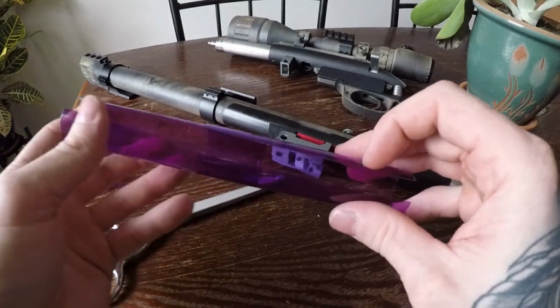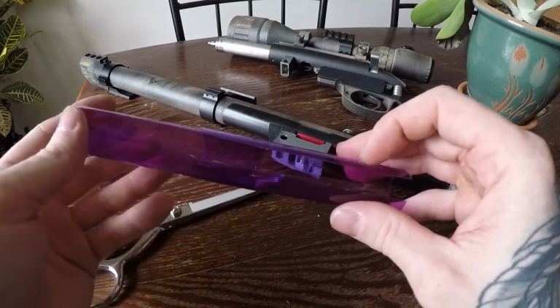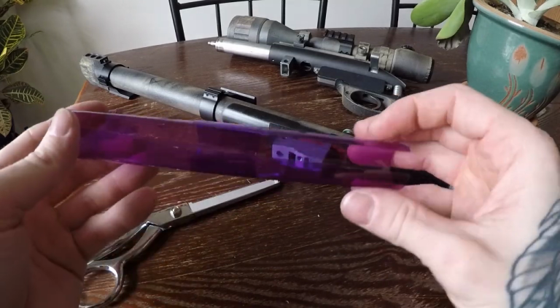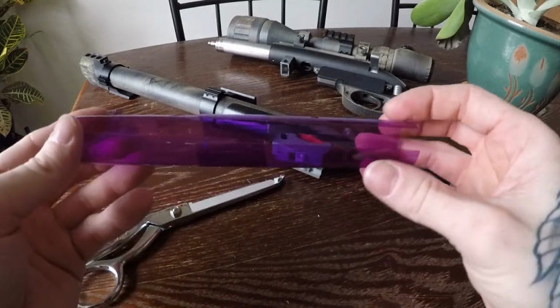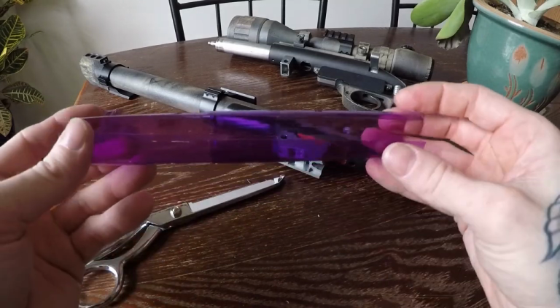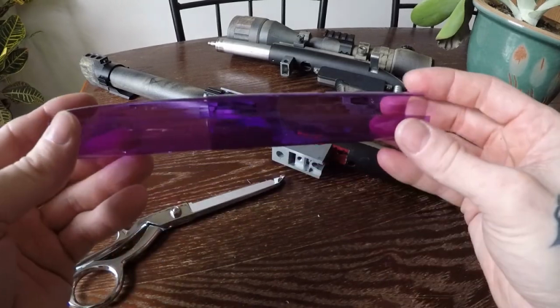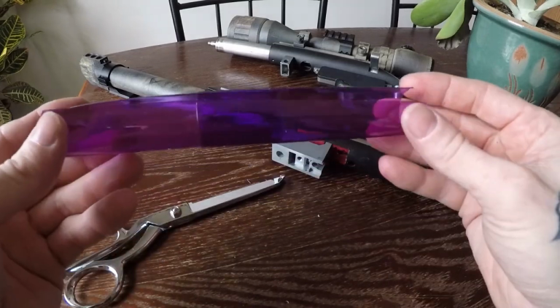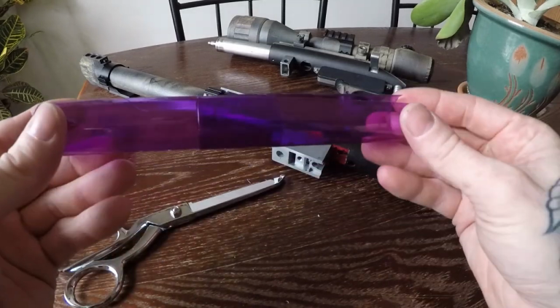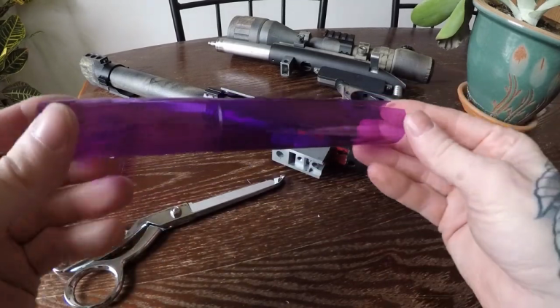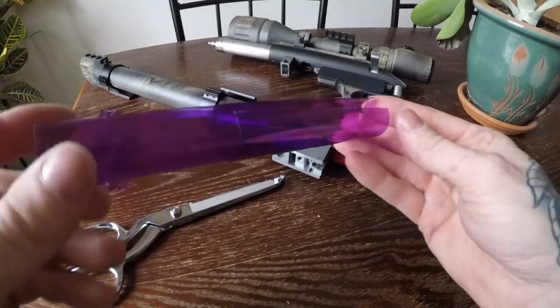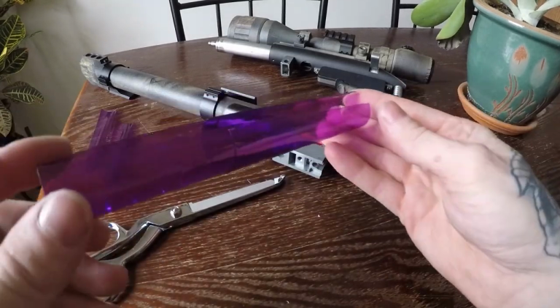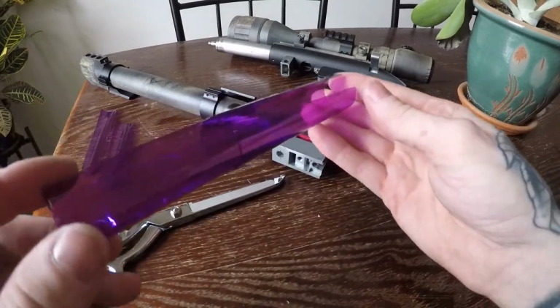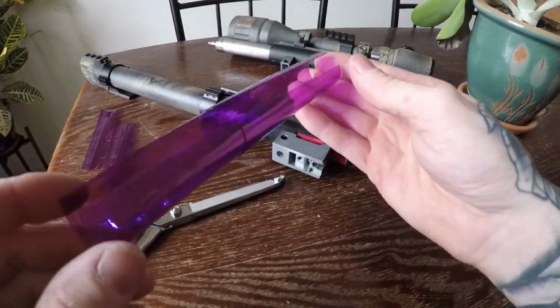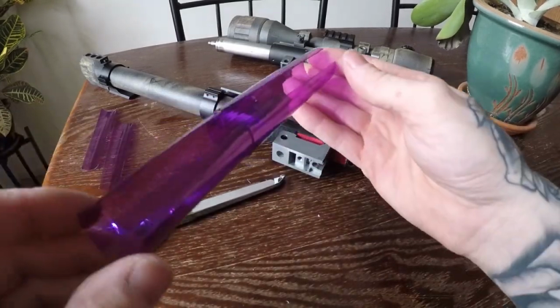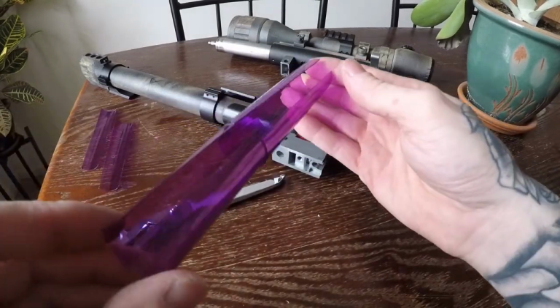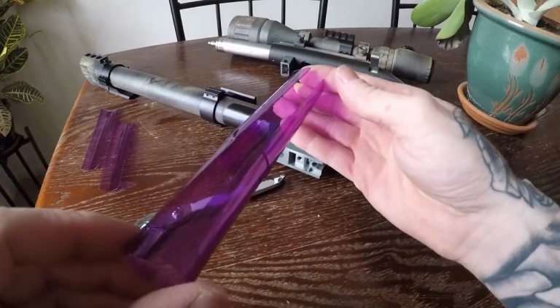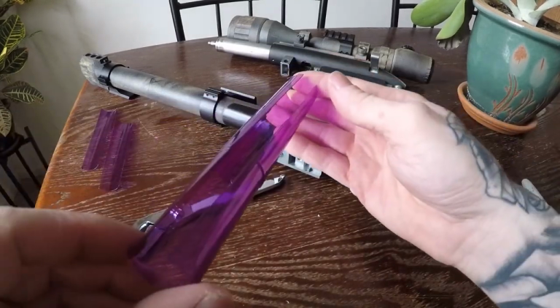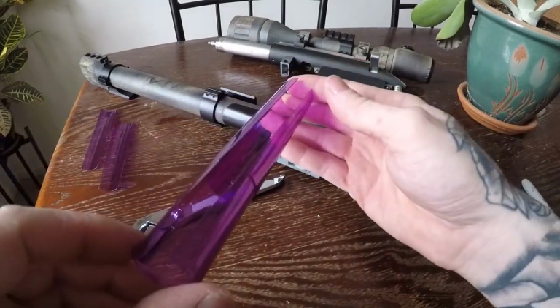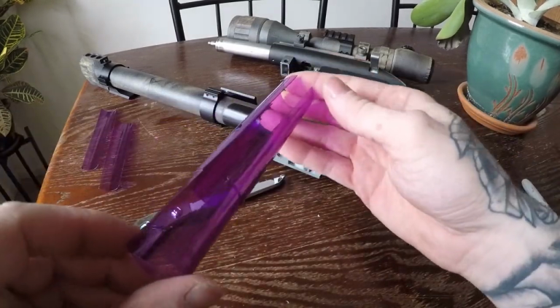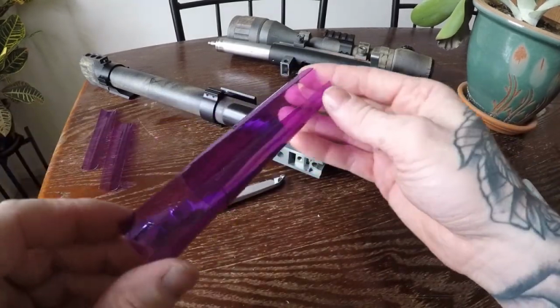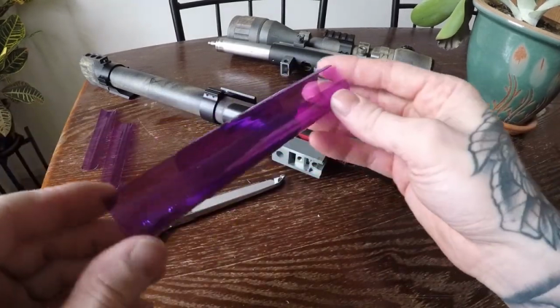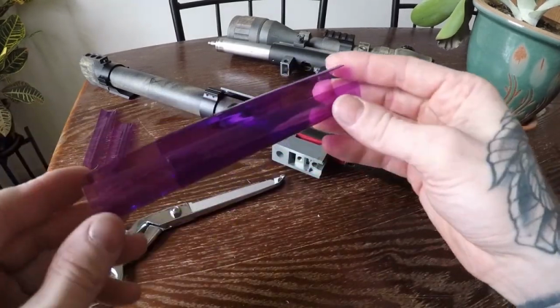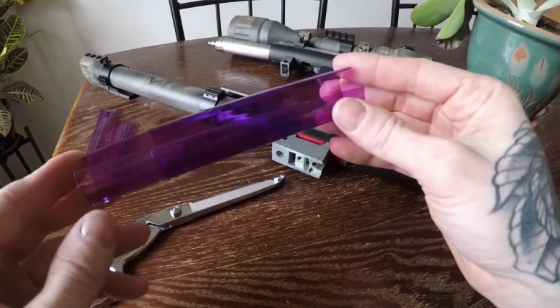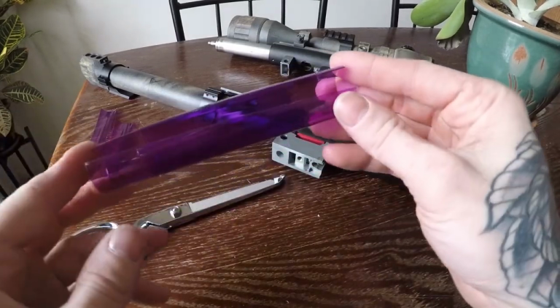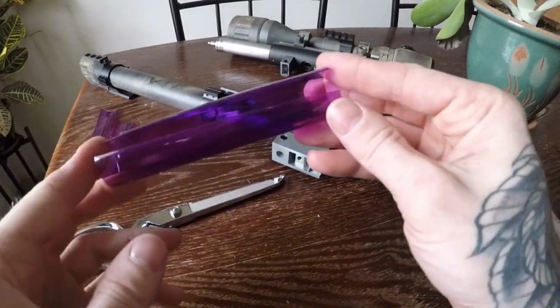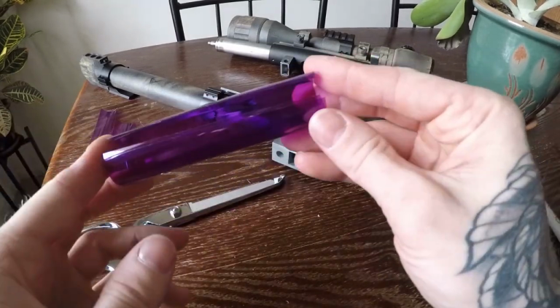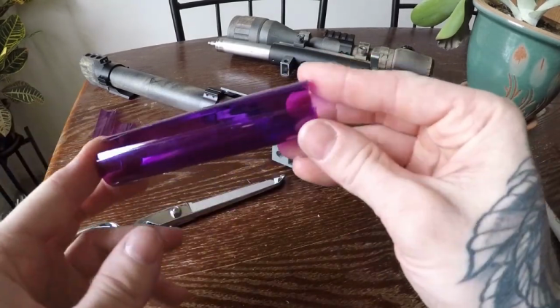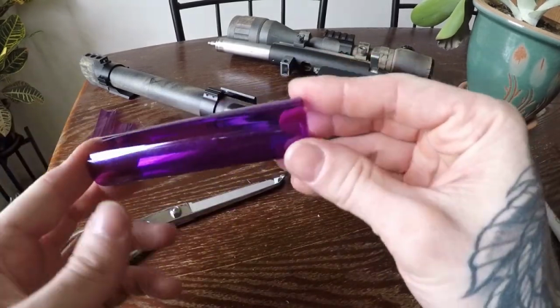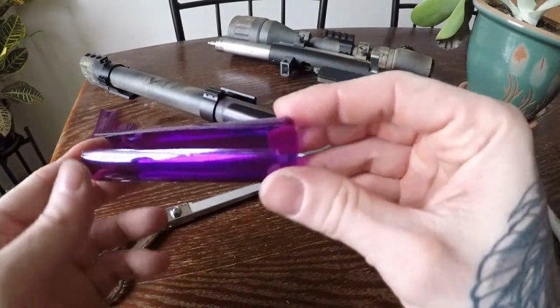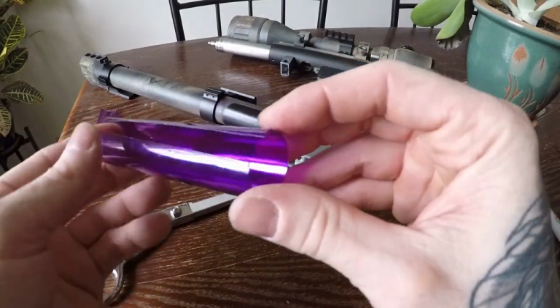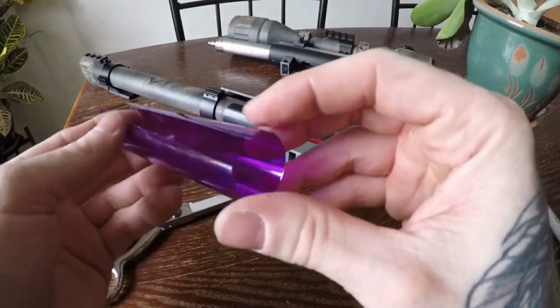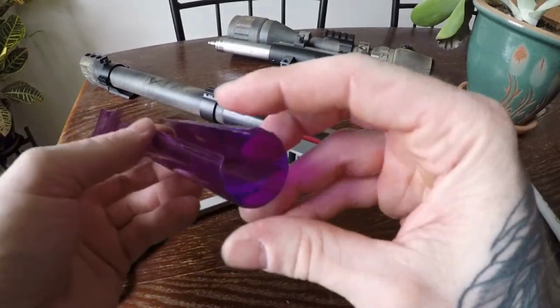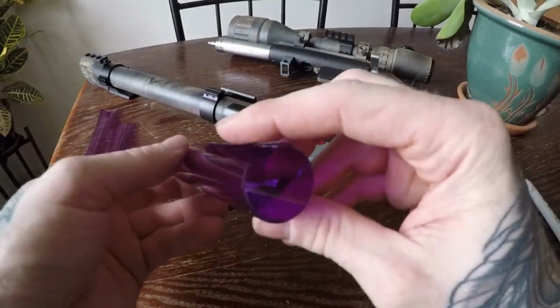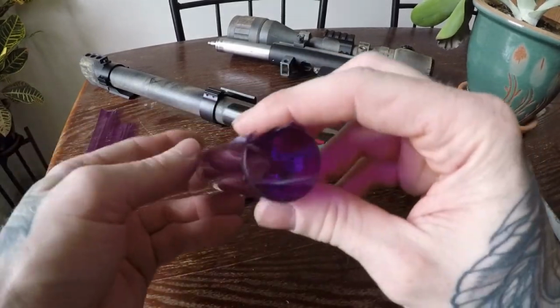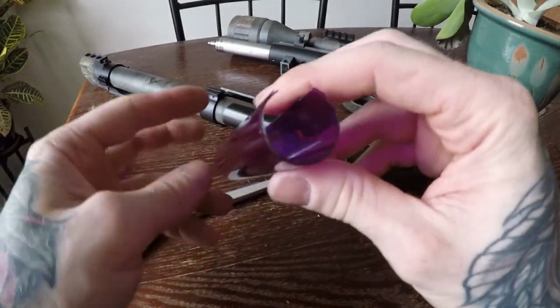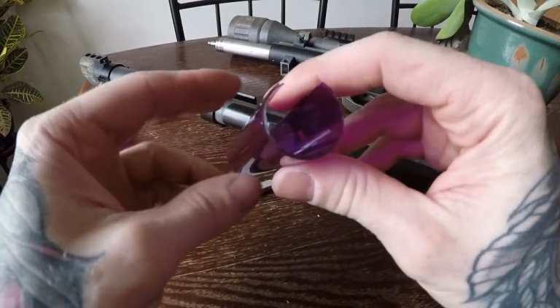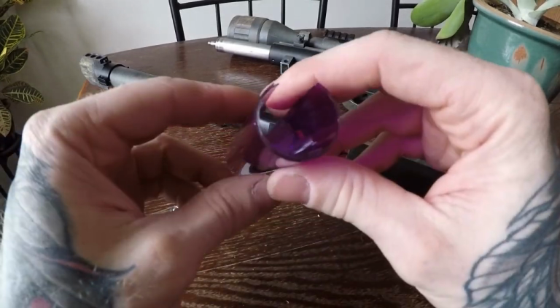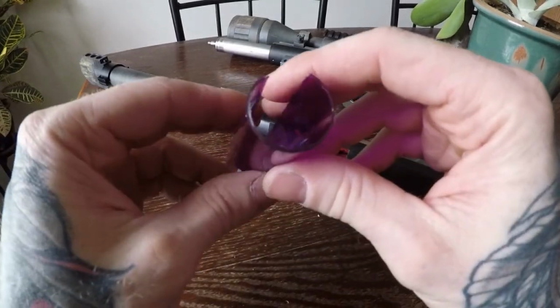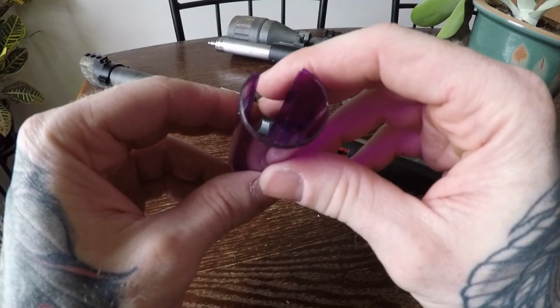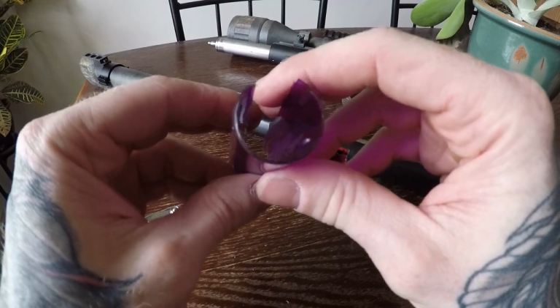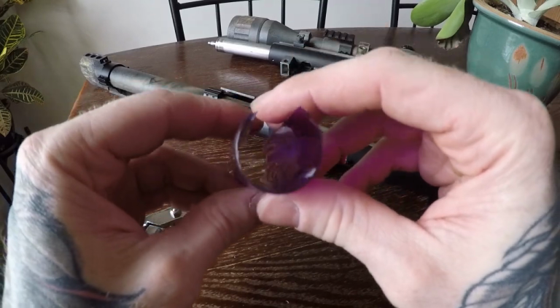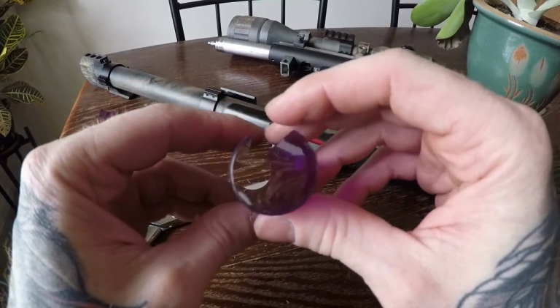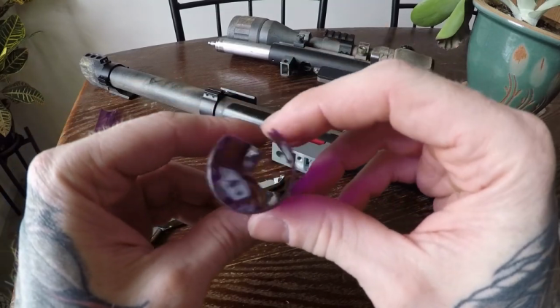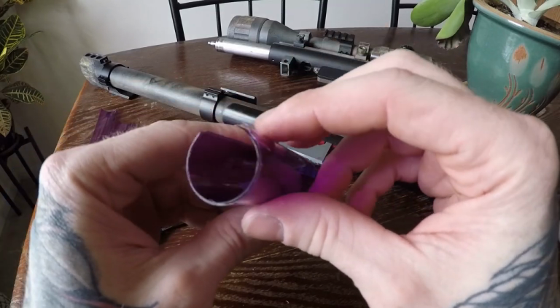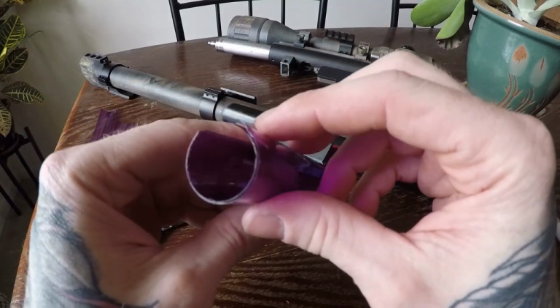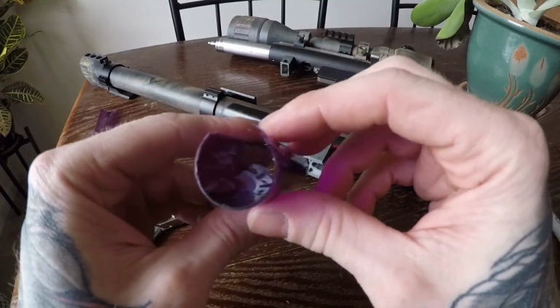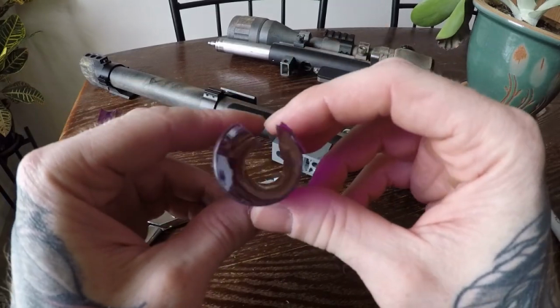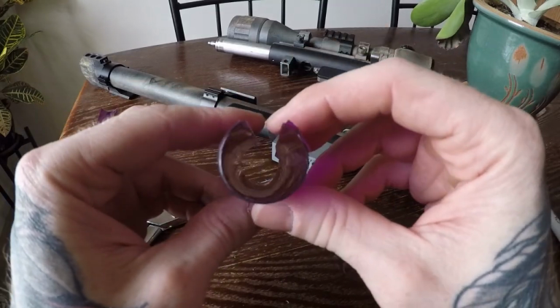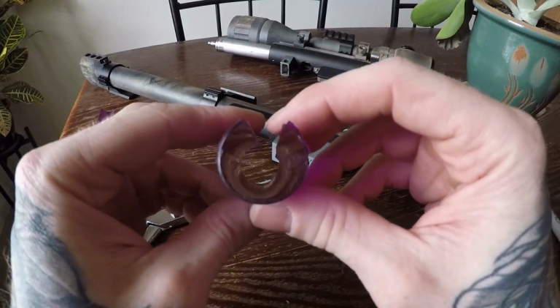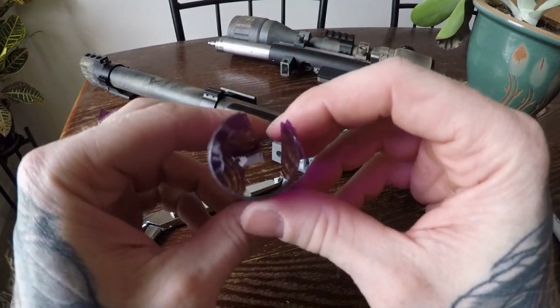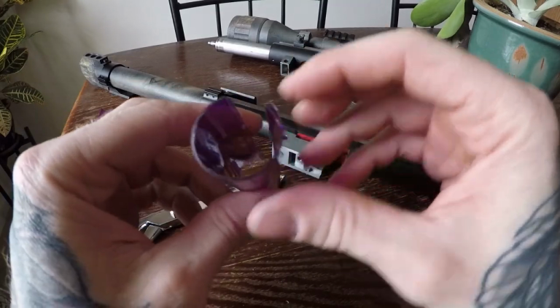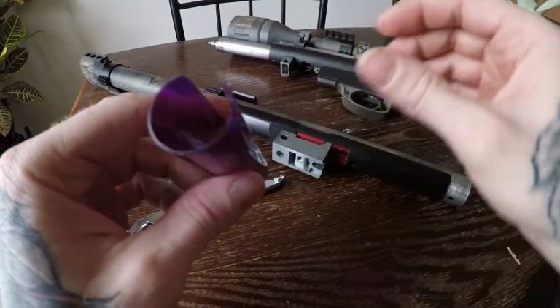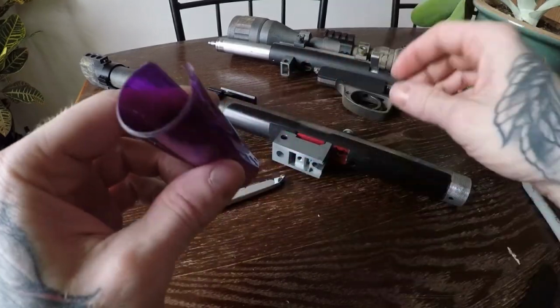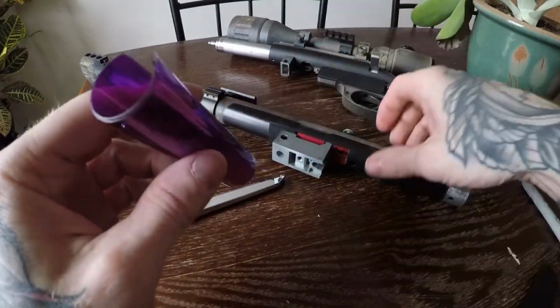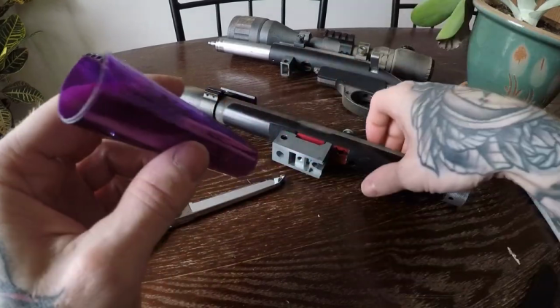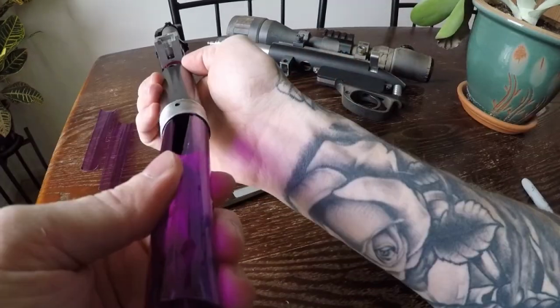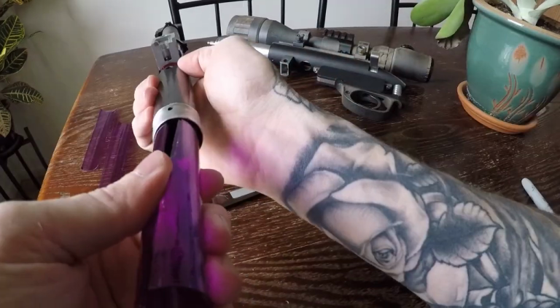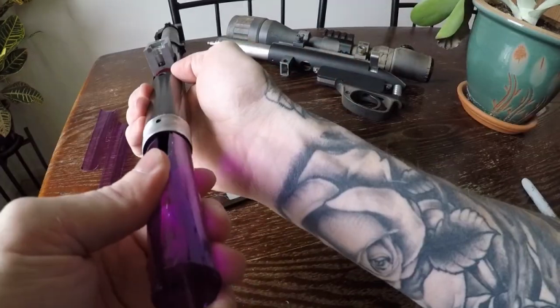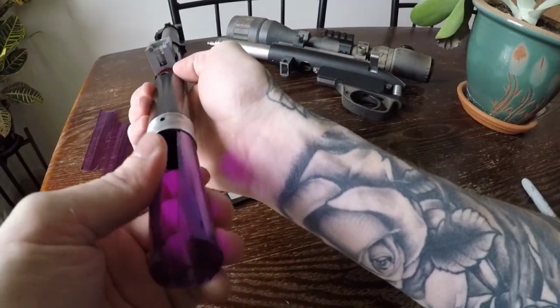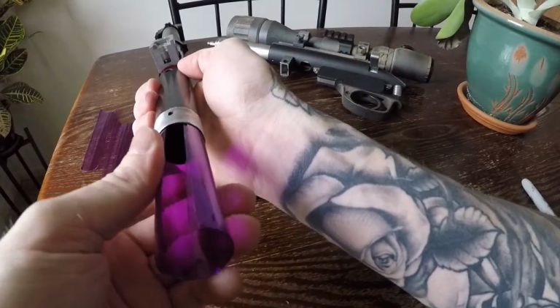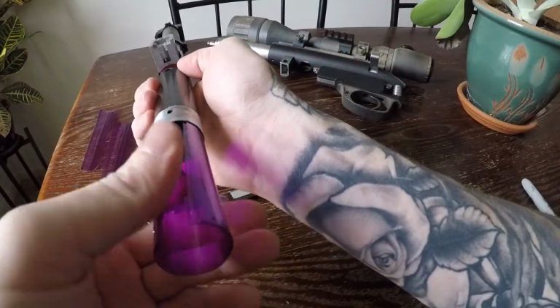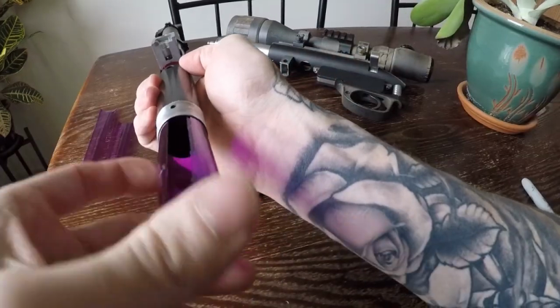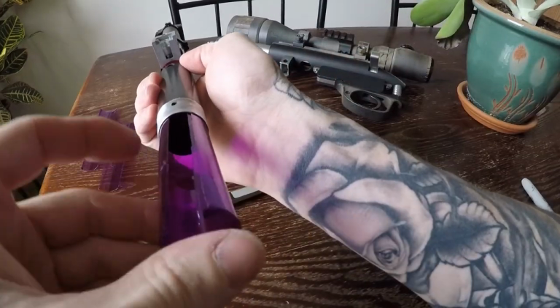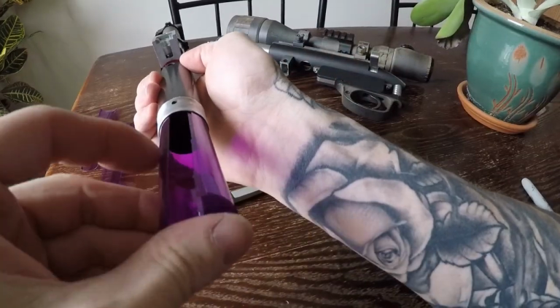Now slide your tubes together and insert them into the outer barrel. Line up the gap with the misfeed hole as I have done here.